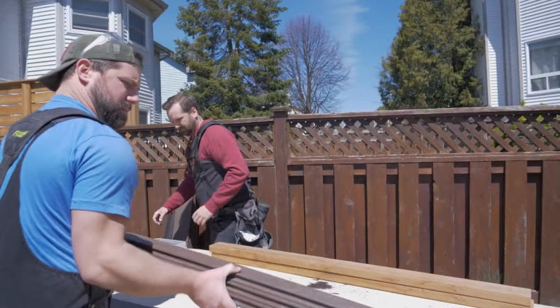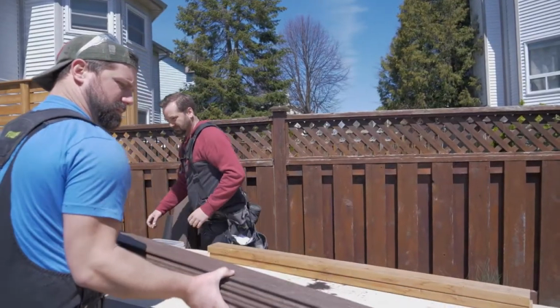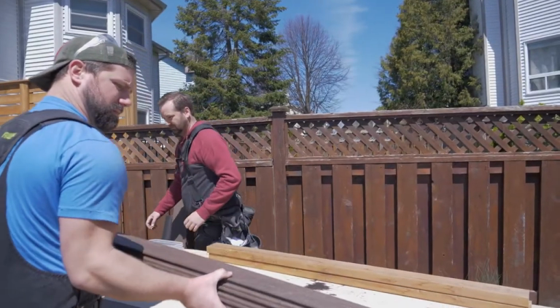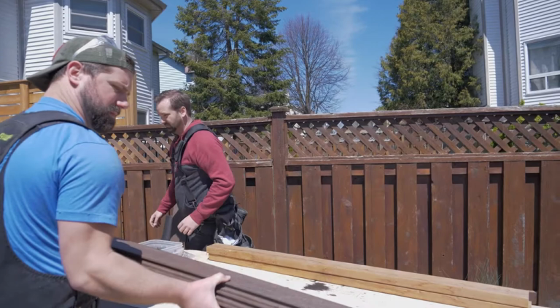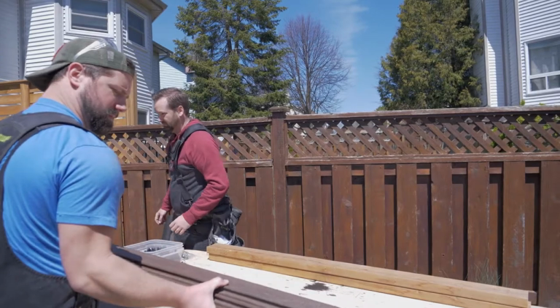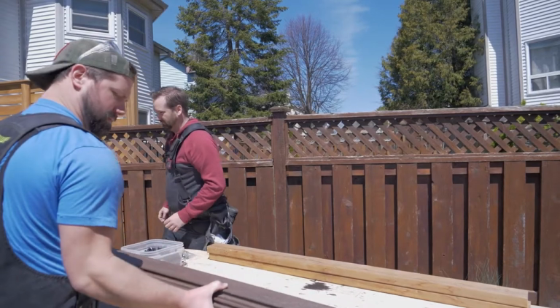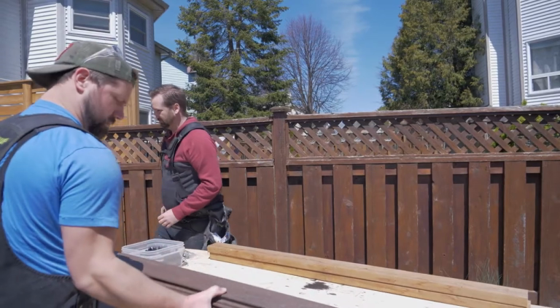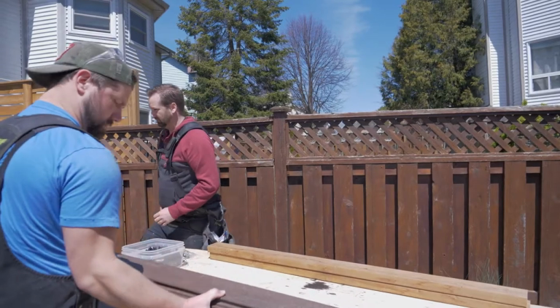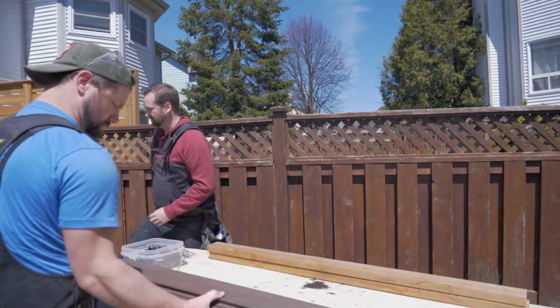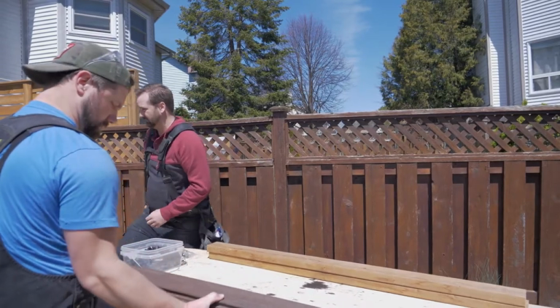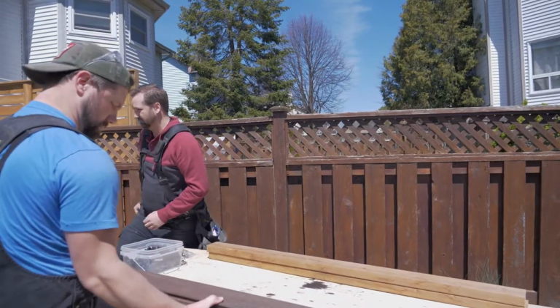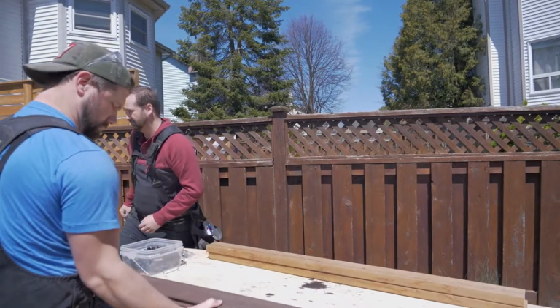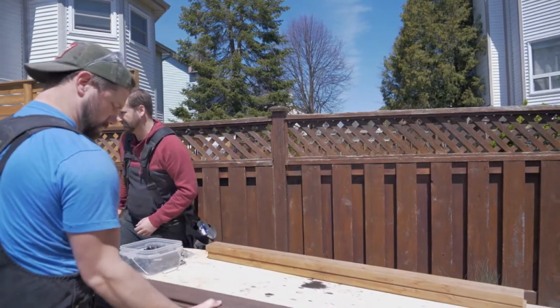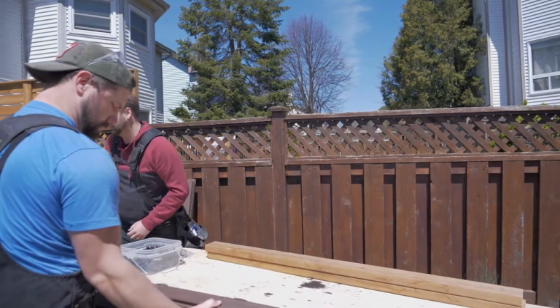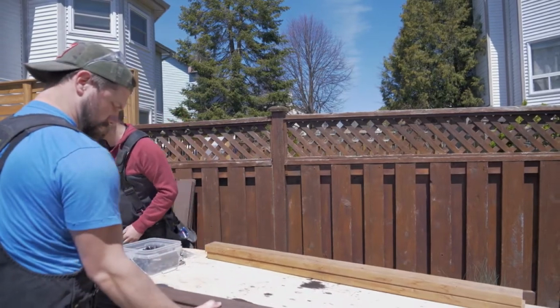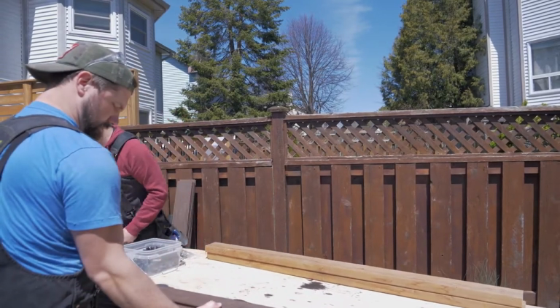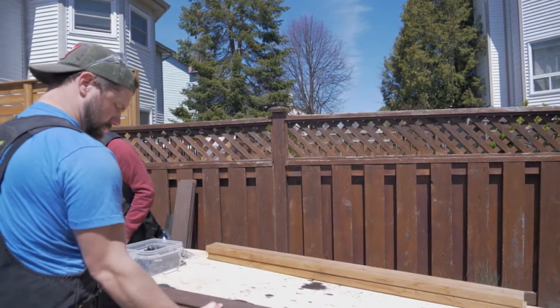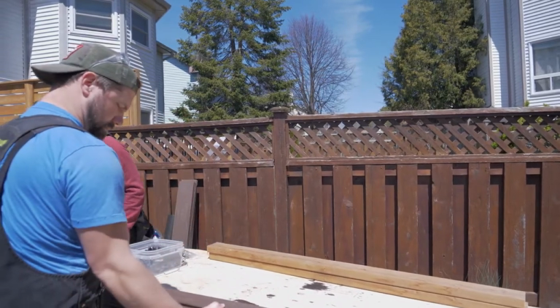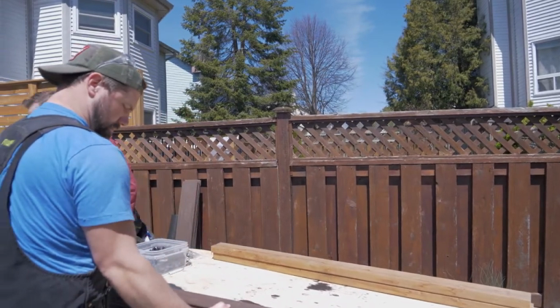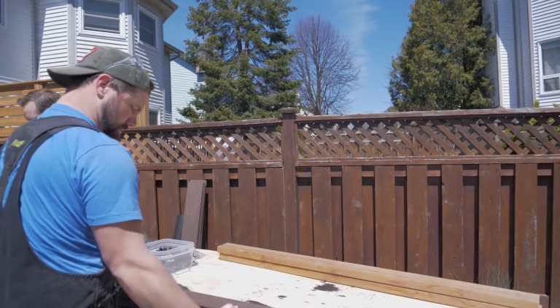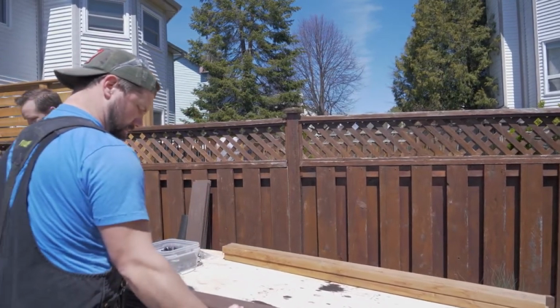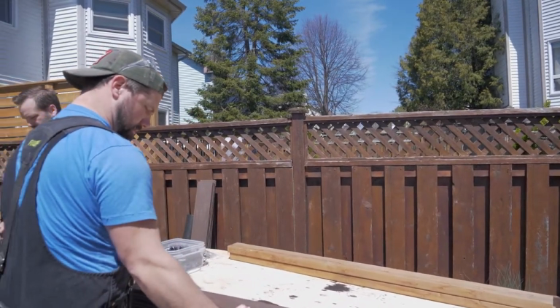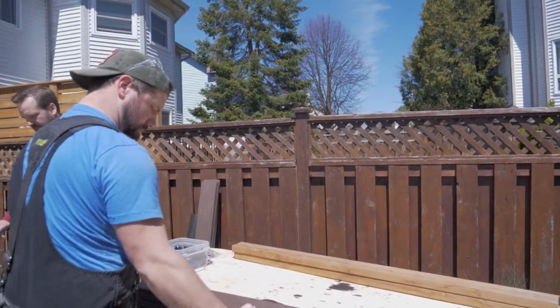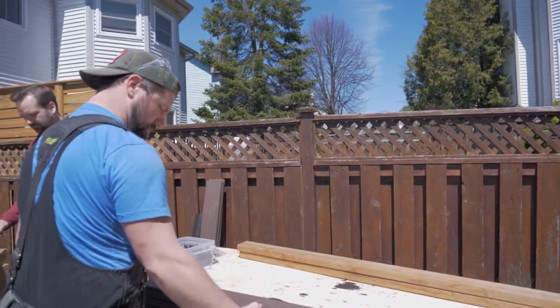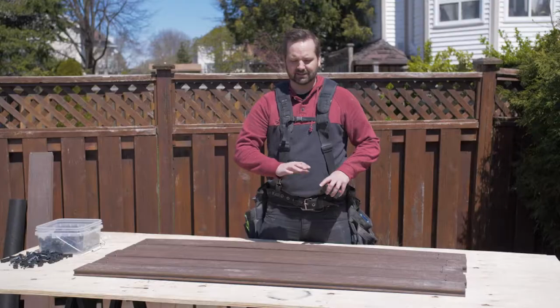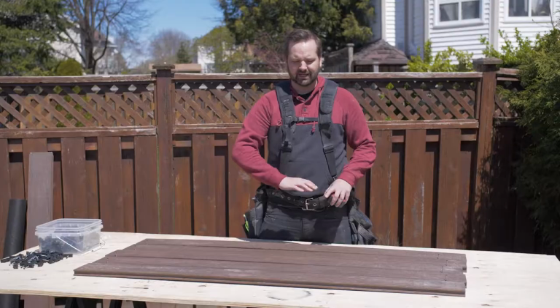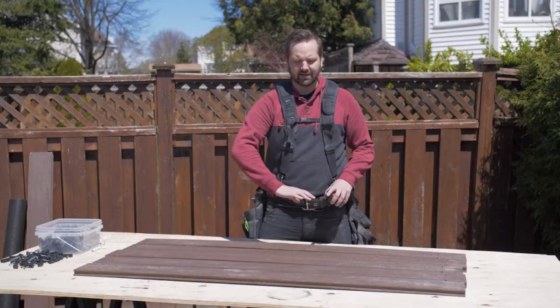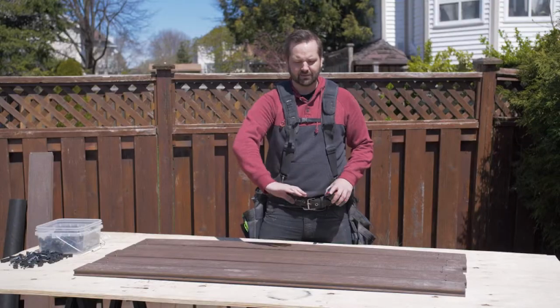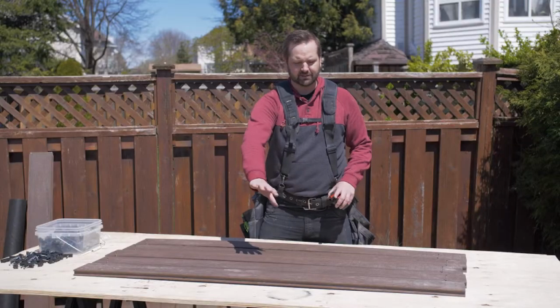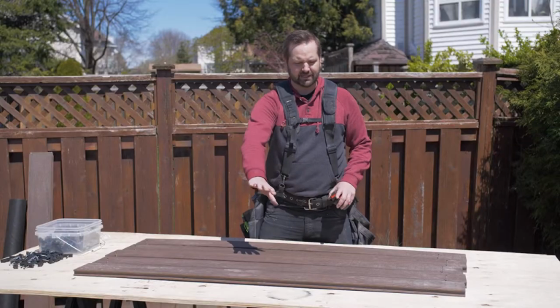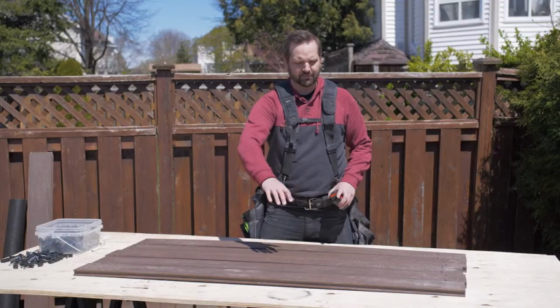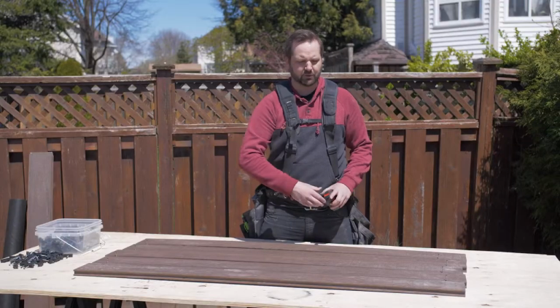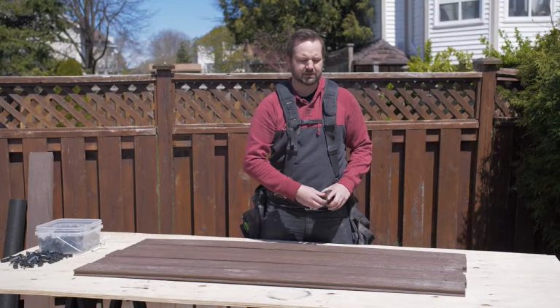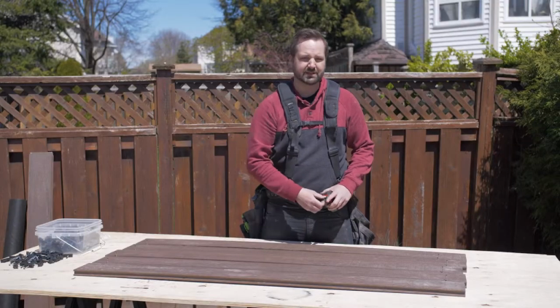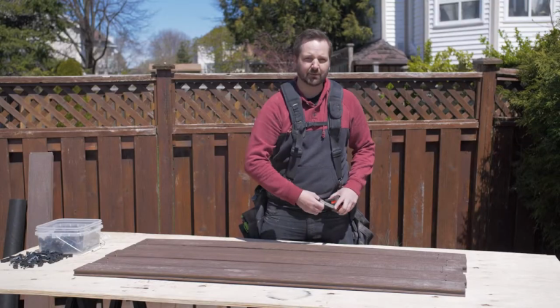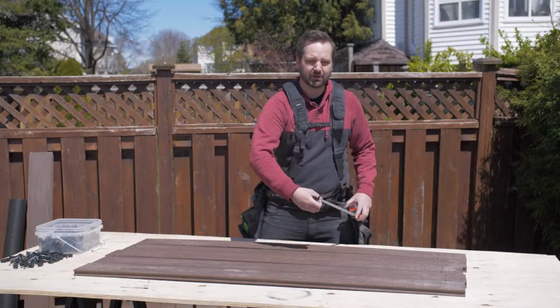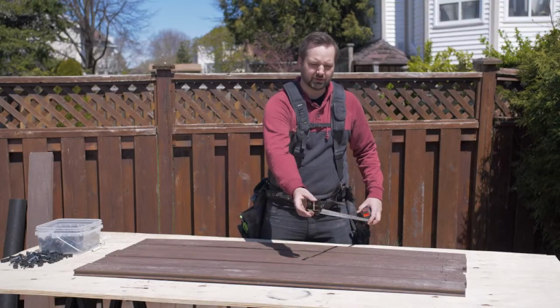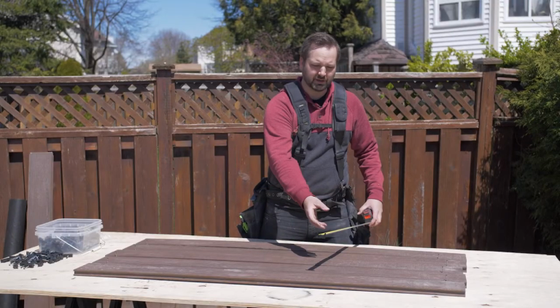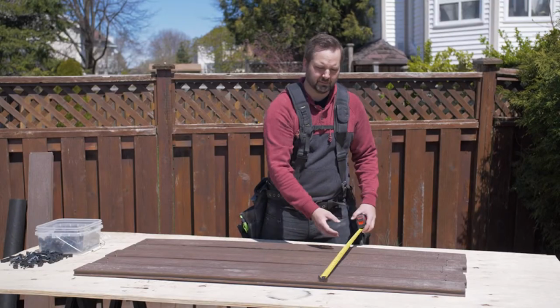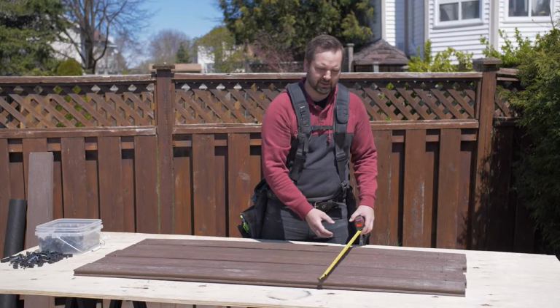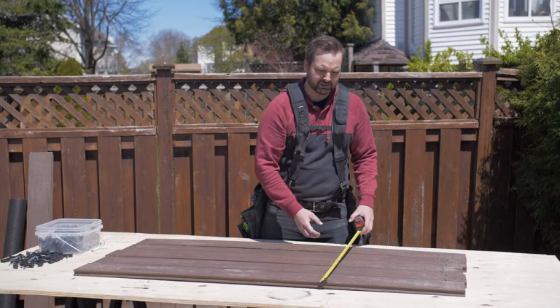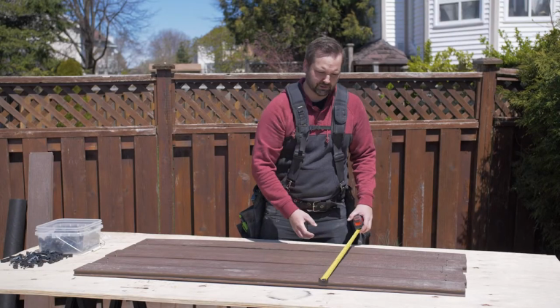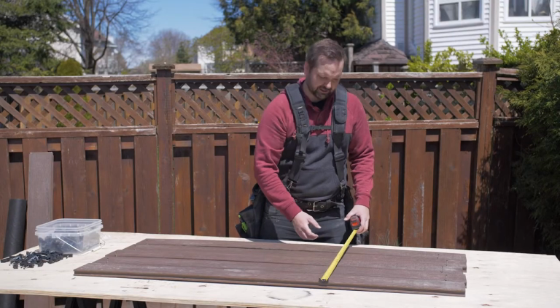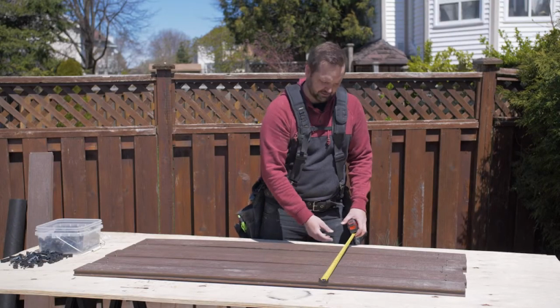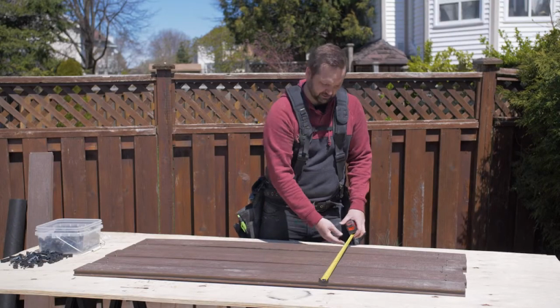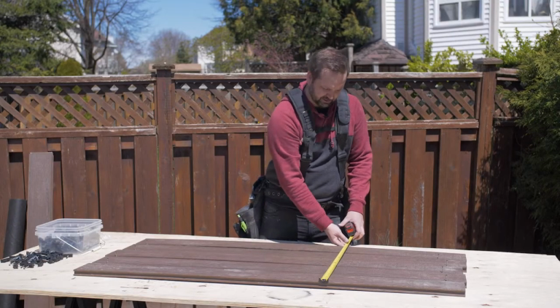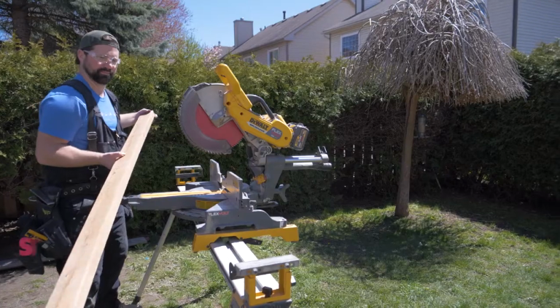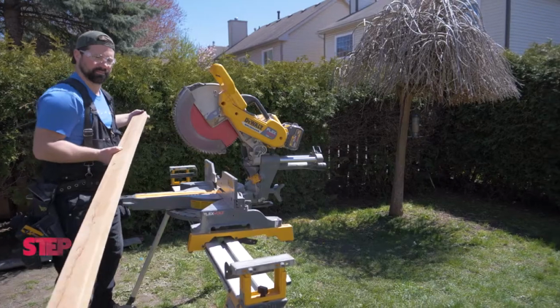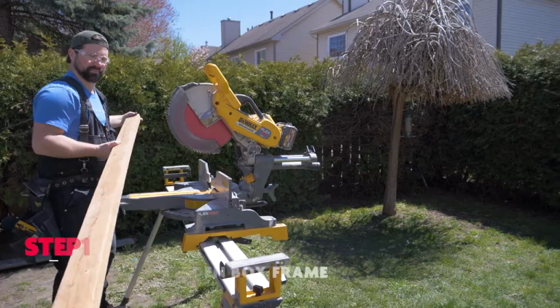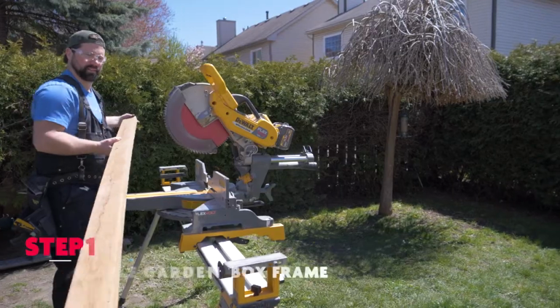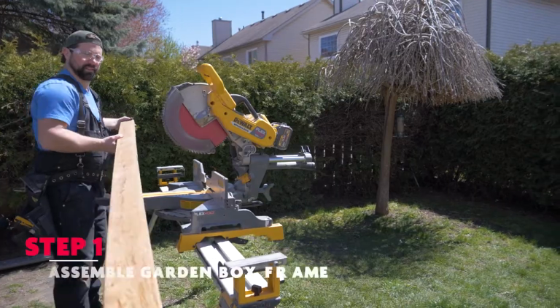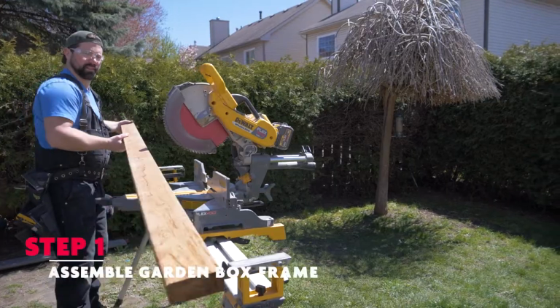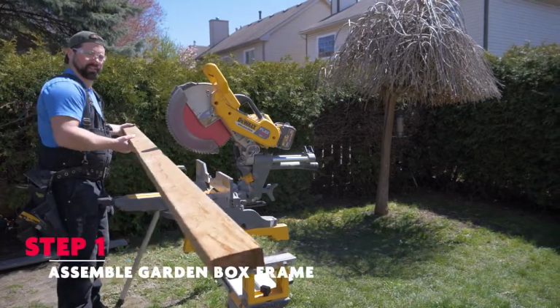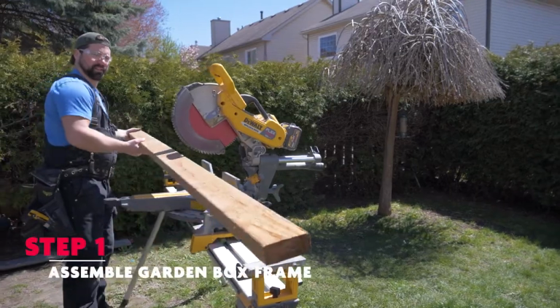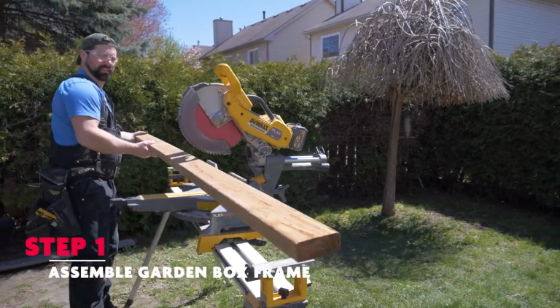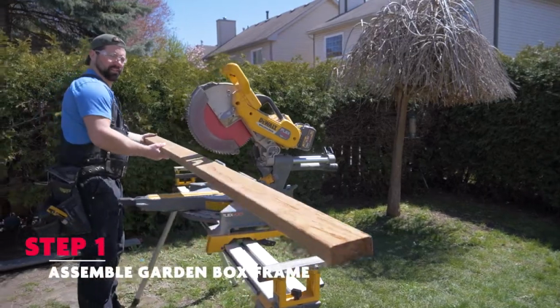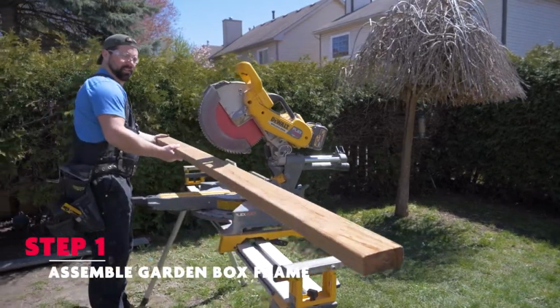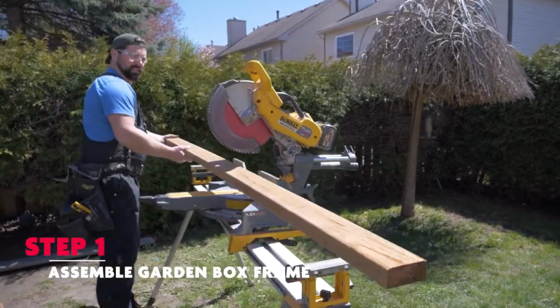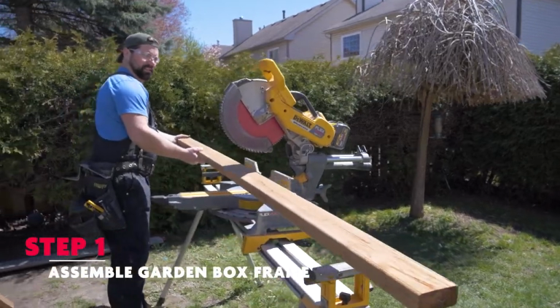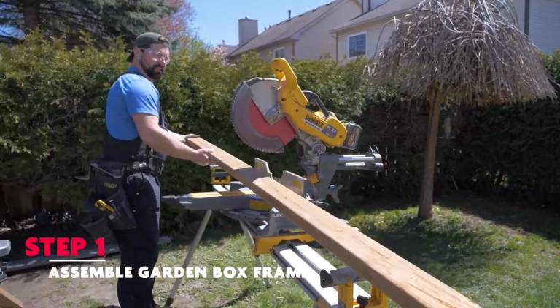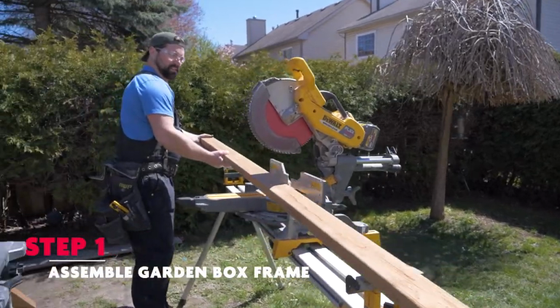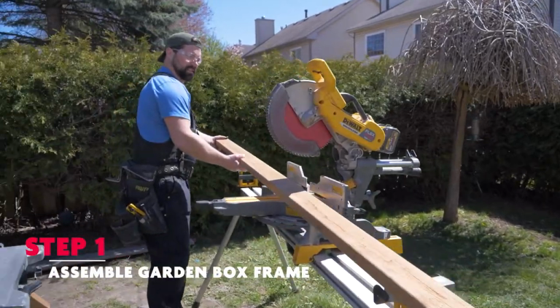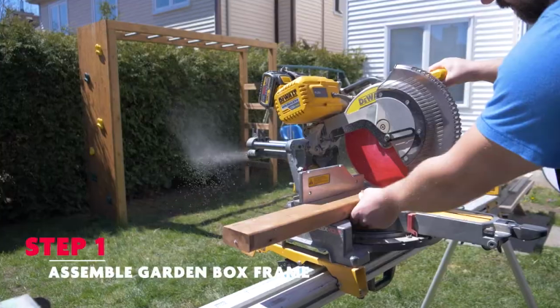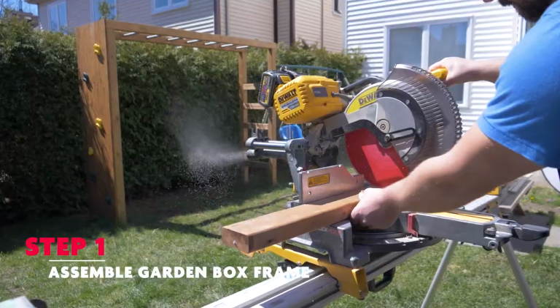A quick tip before you start cutting your two by four frame: lay out your deck boards first so that way you can measure it out to get the exact distance that you need.